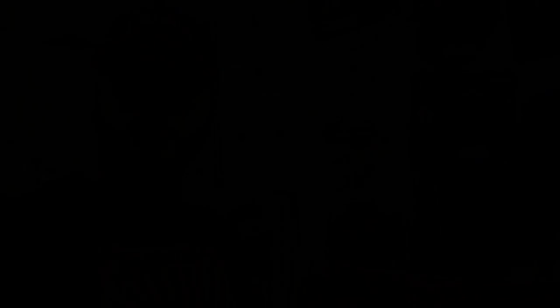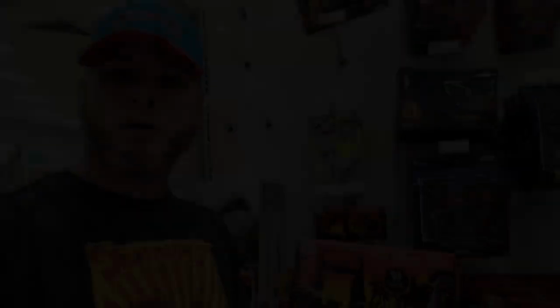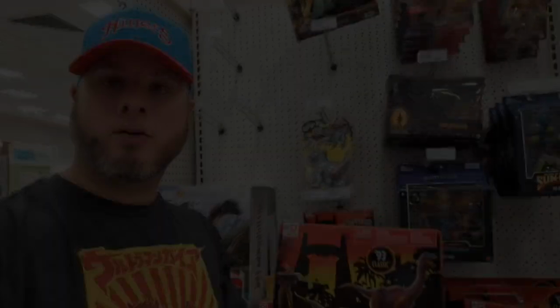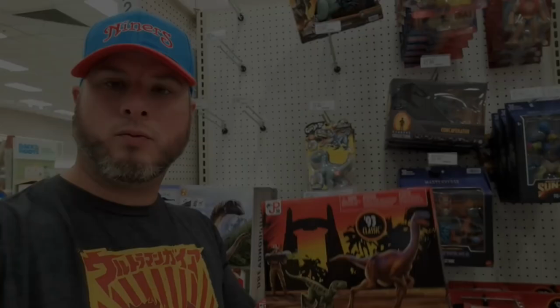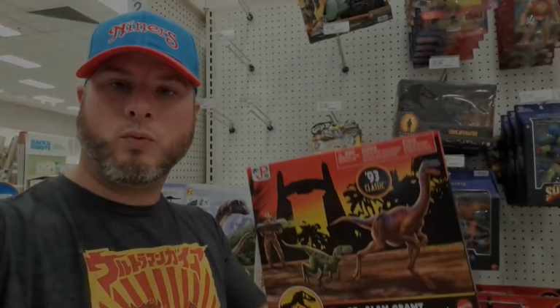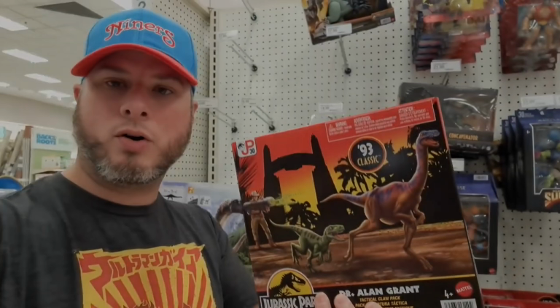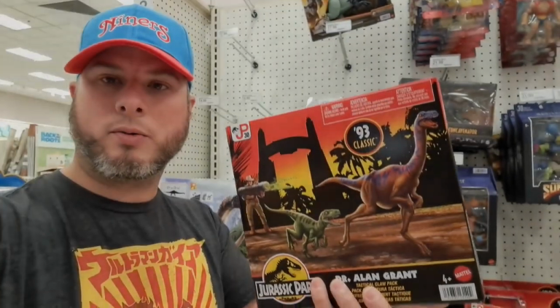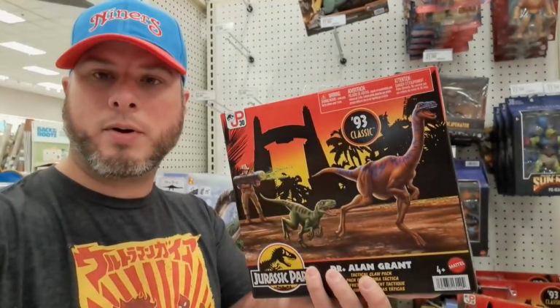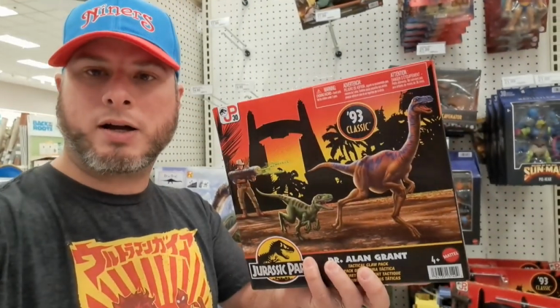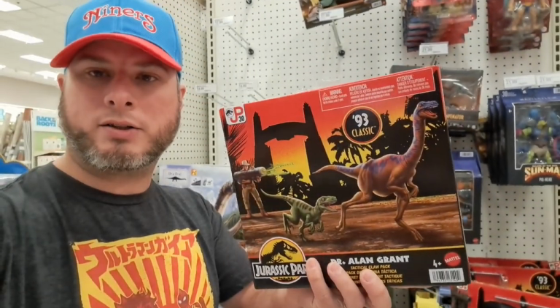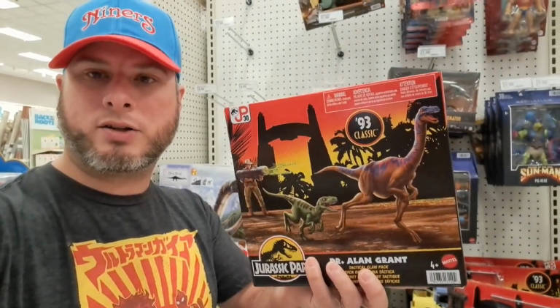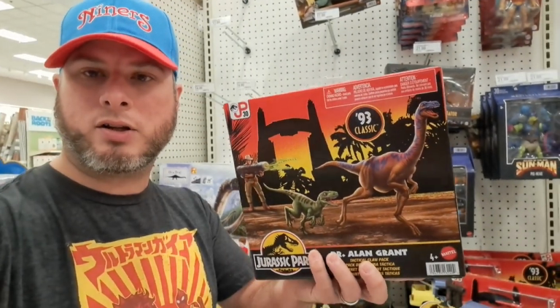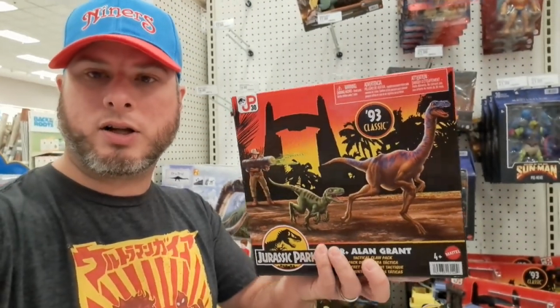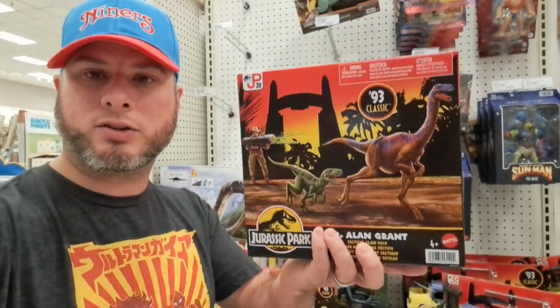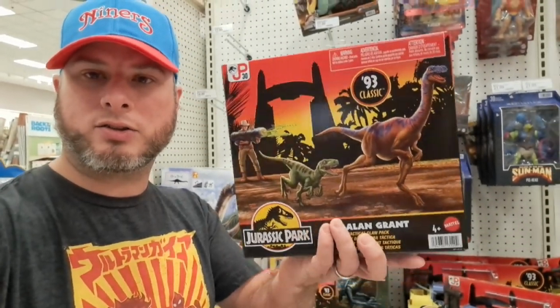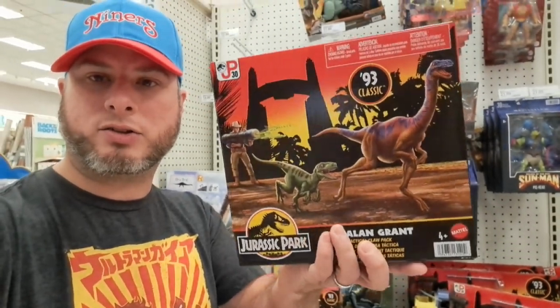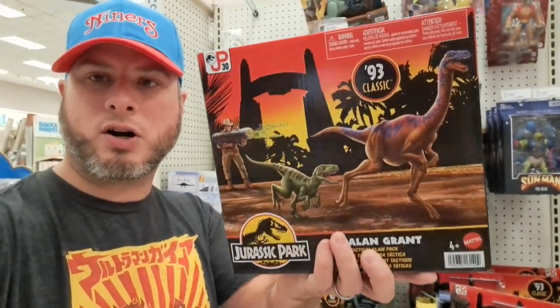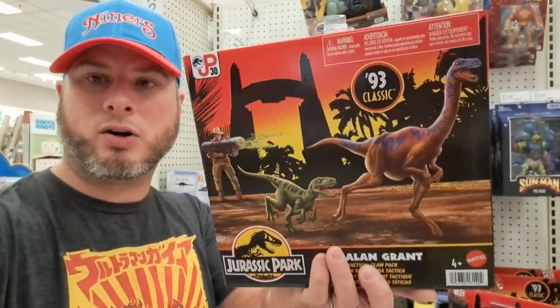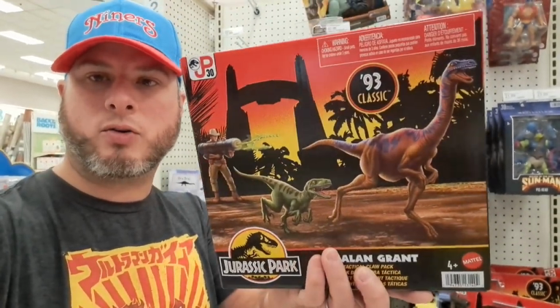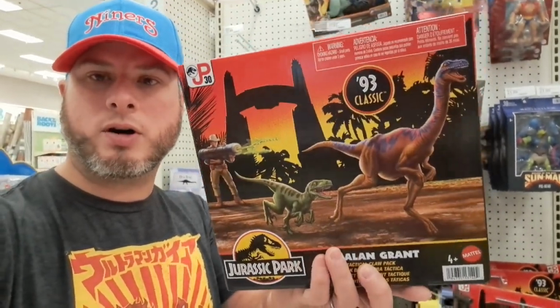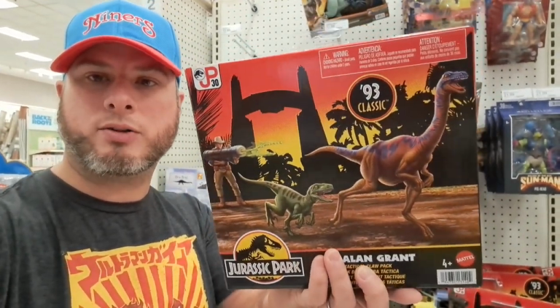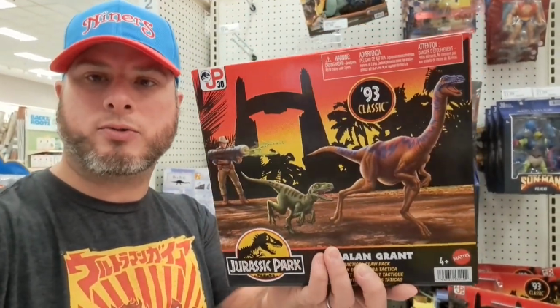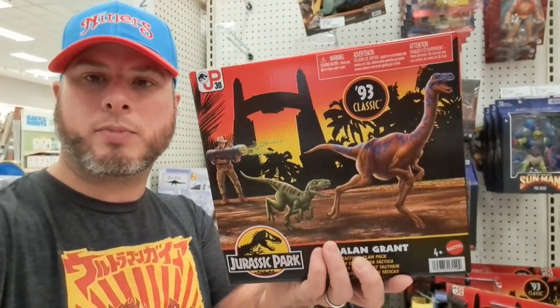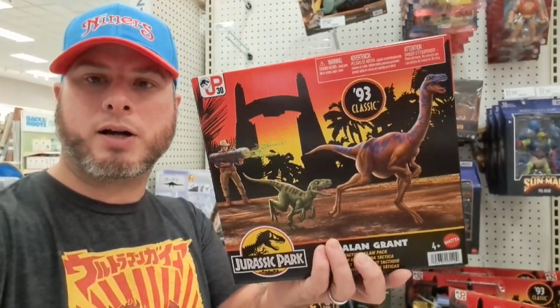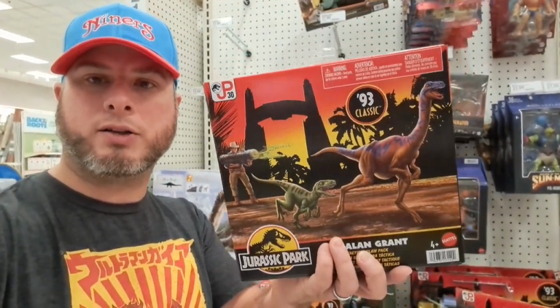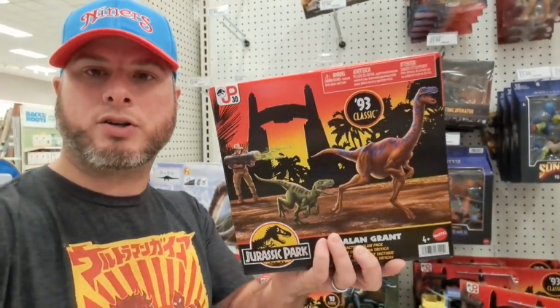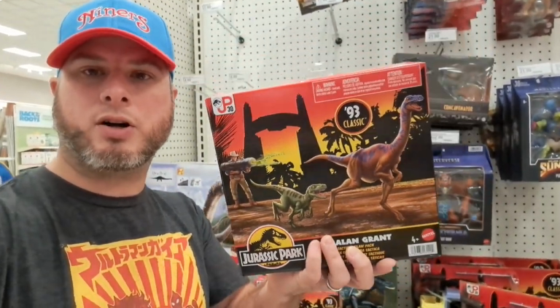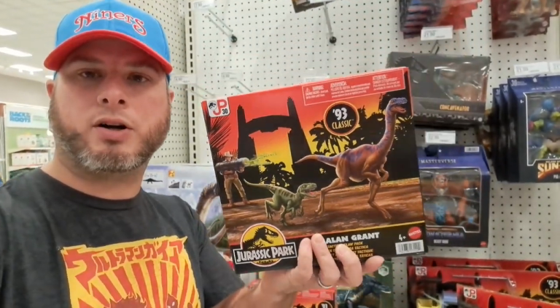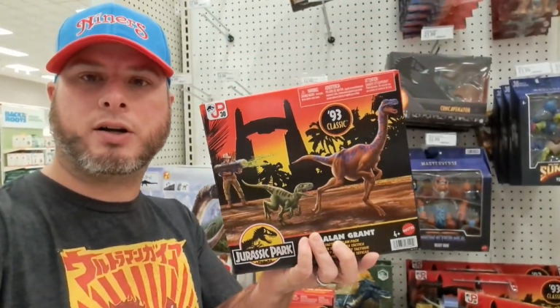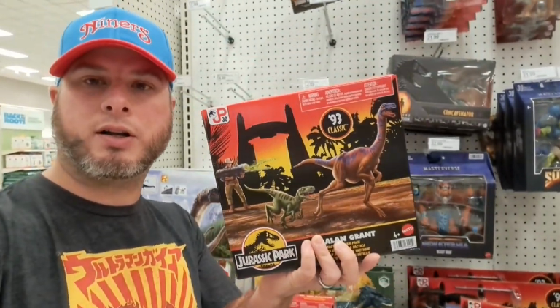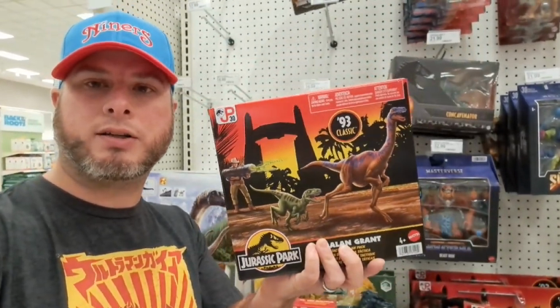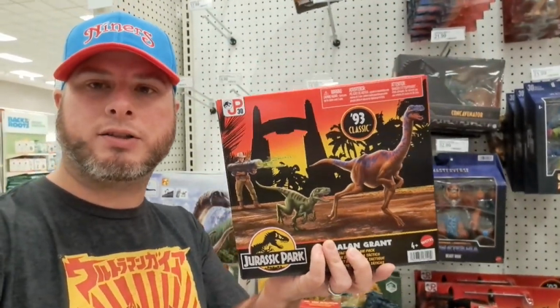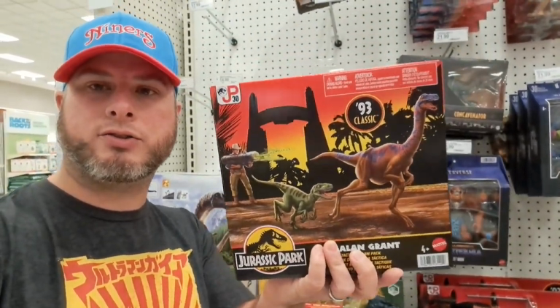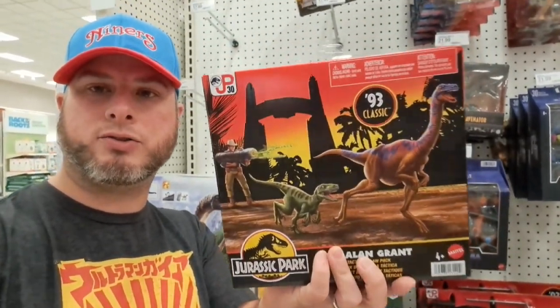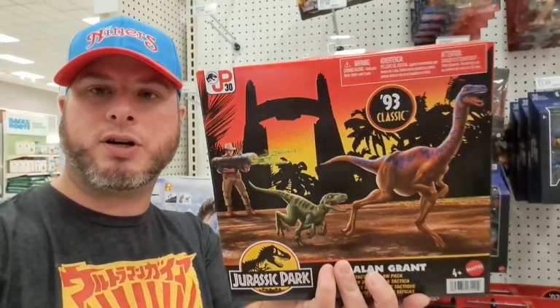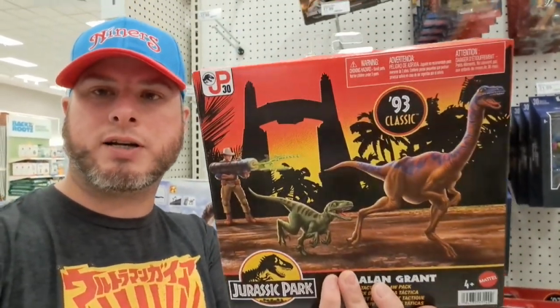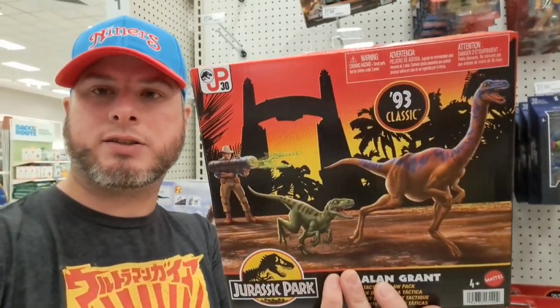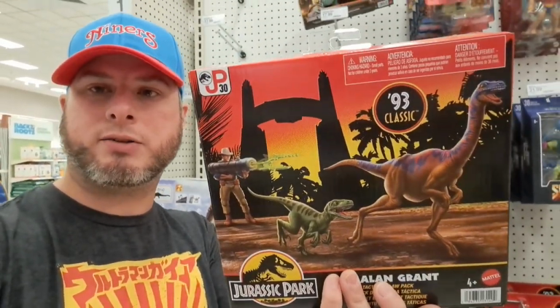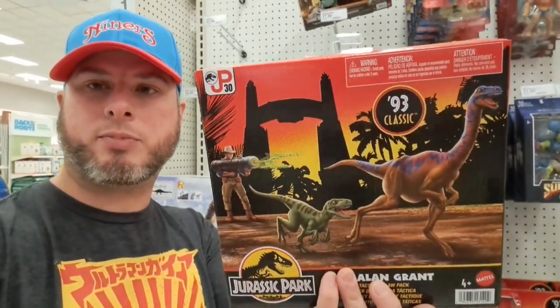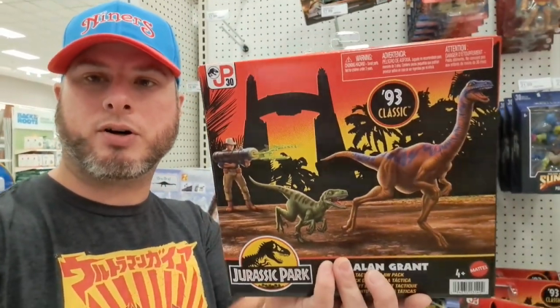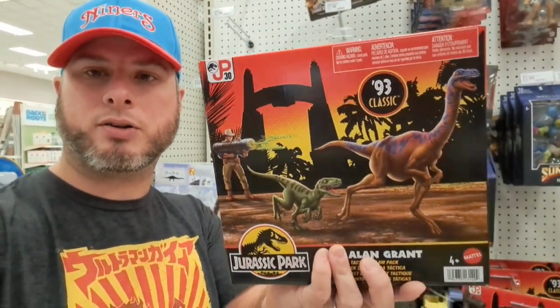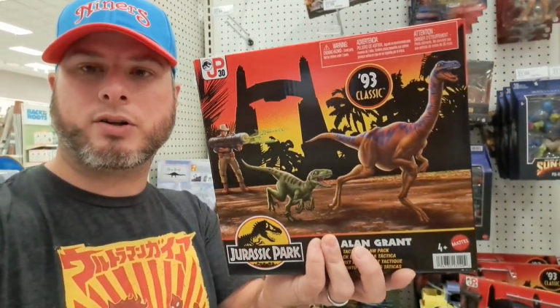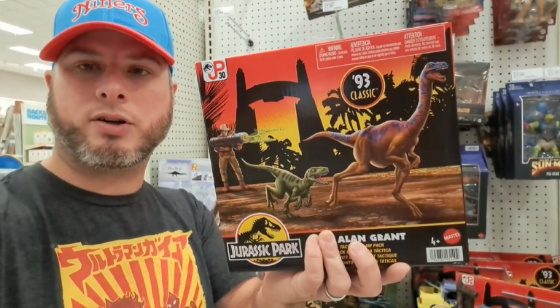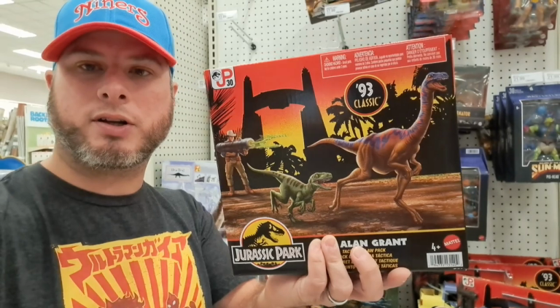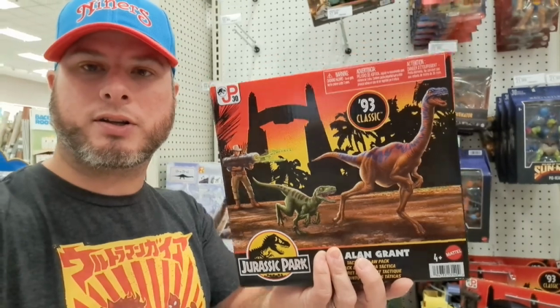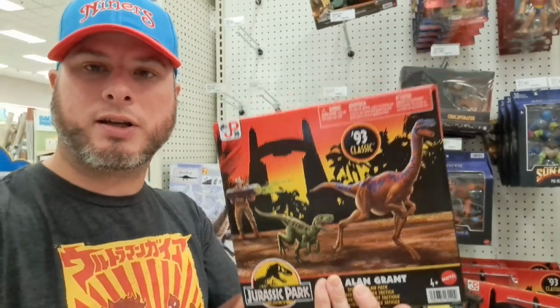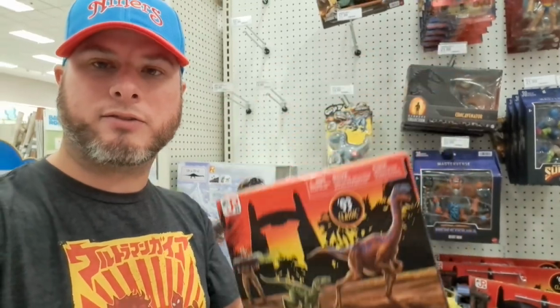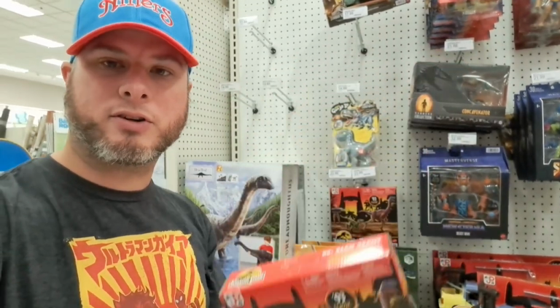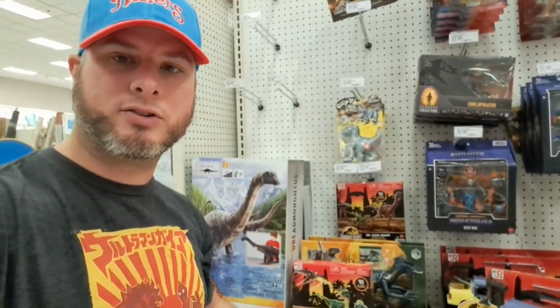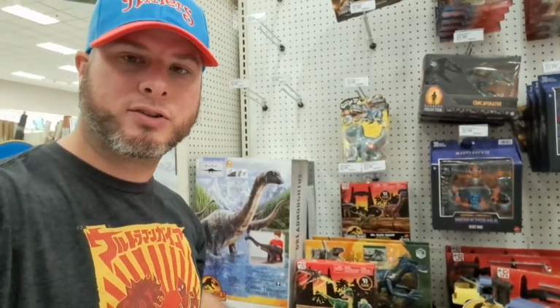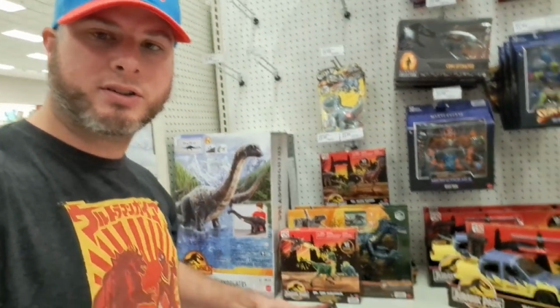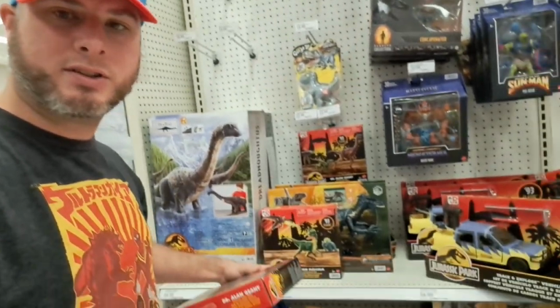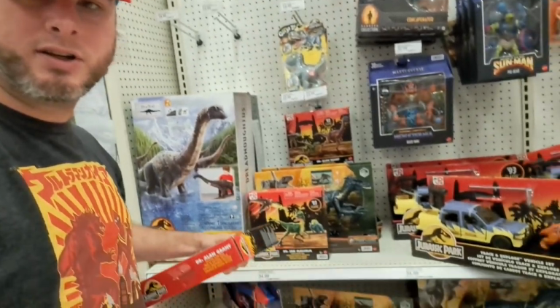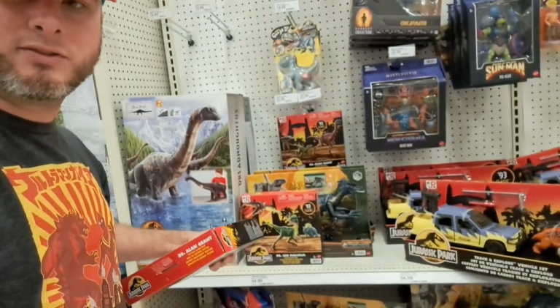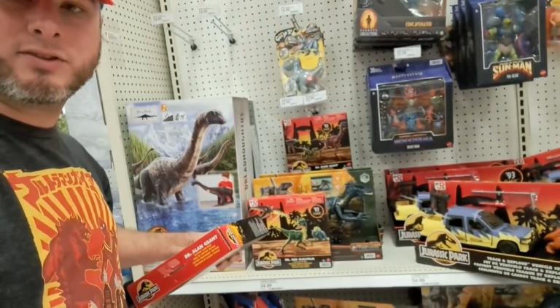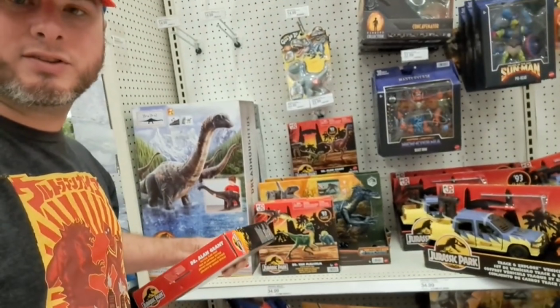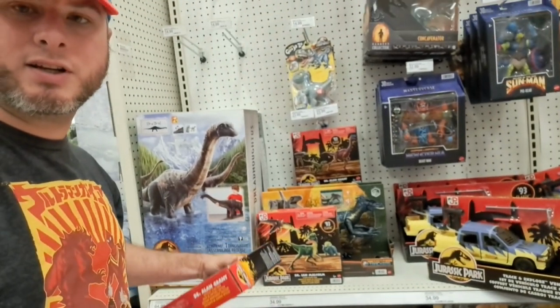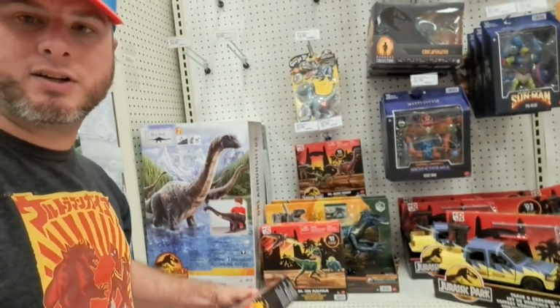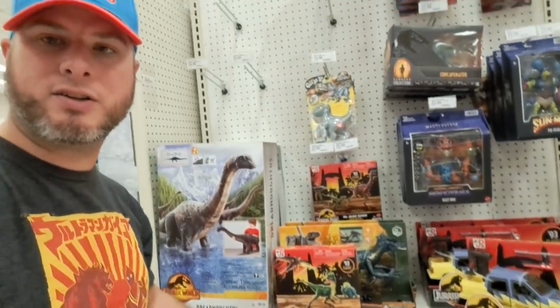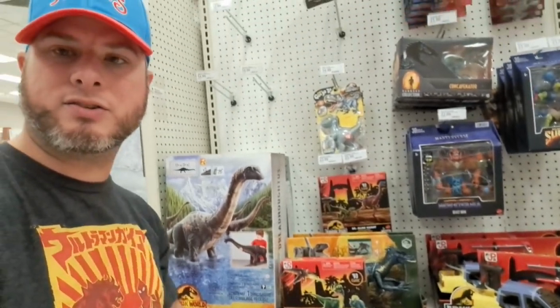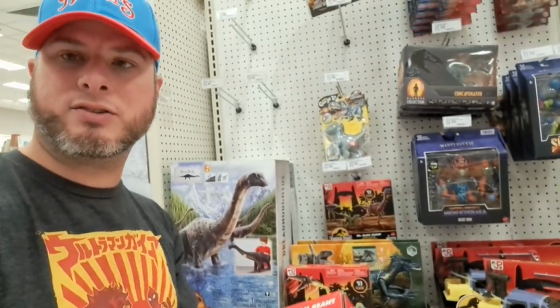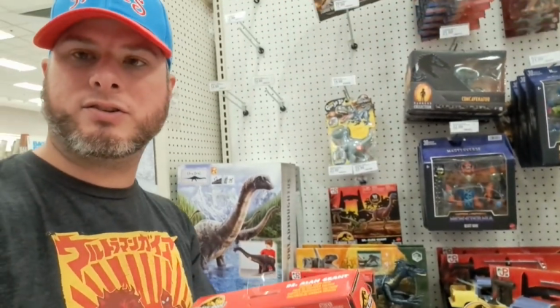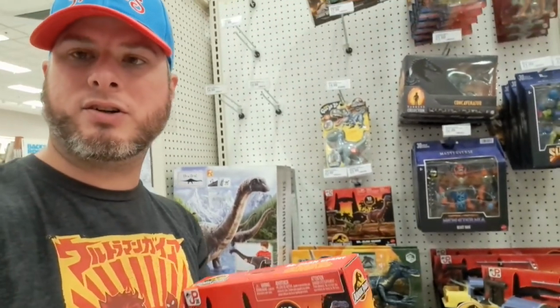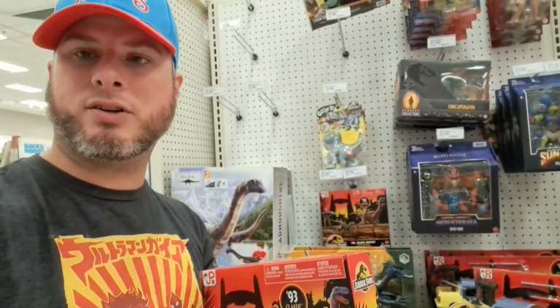Welcome back to Collector's Conquest. We're back at Target. Got this Jurassic Park 30th Anniversary stuff. Let's take a closer look.